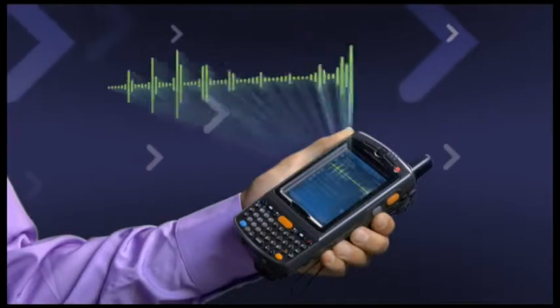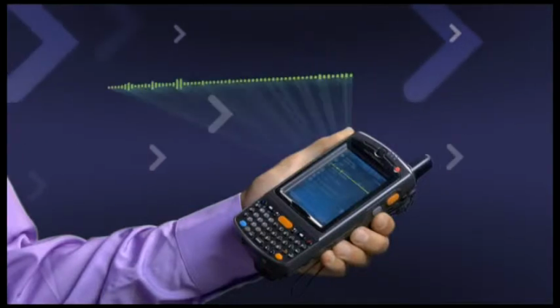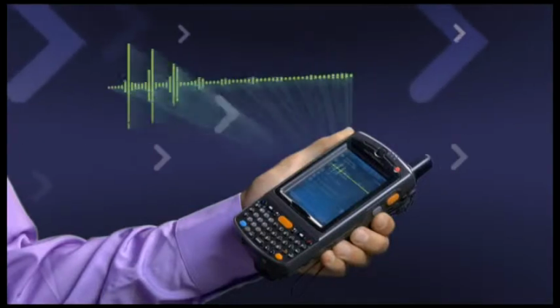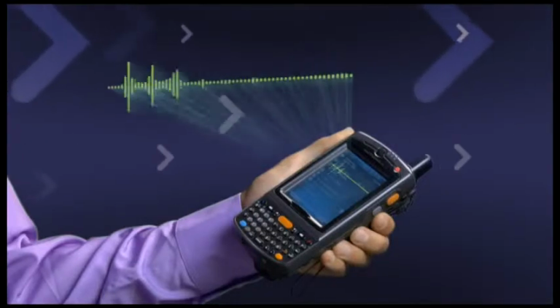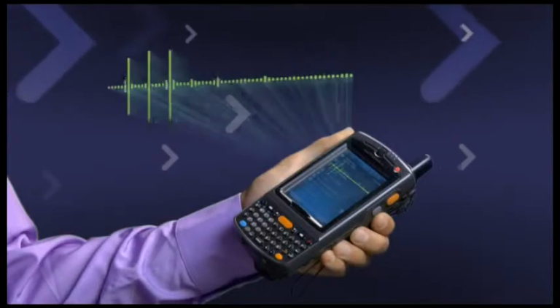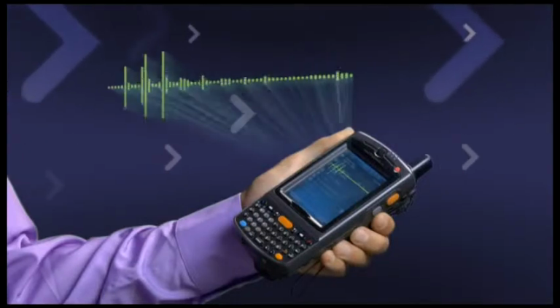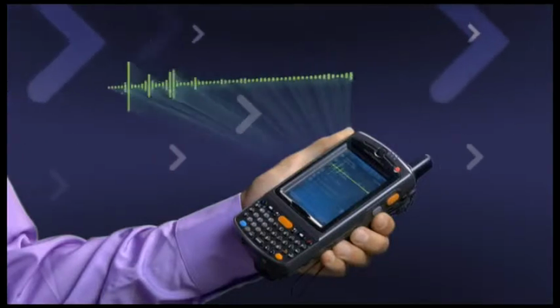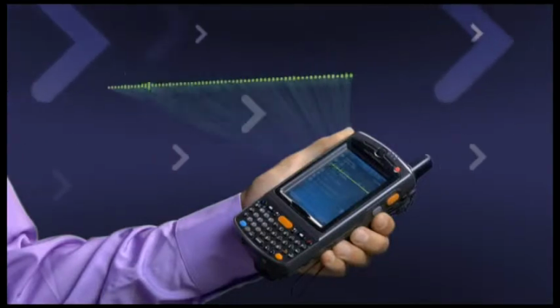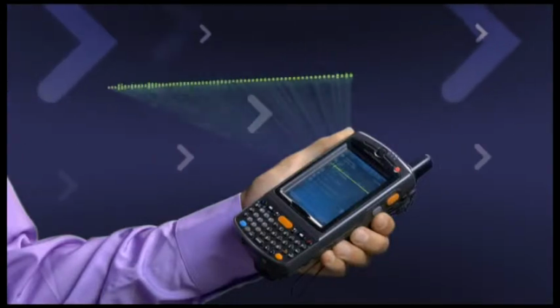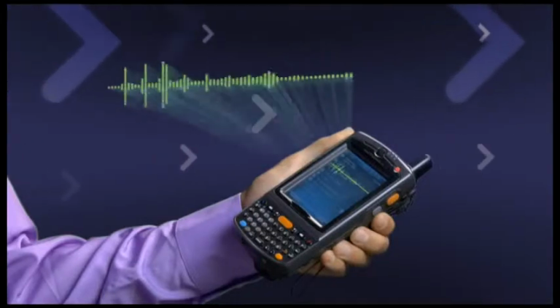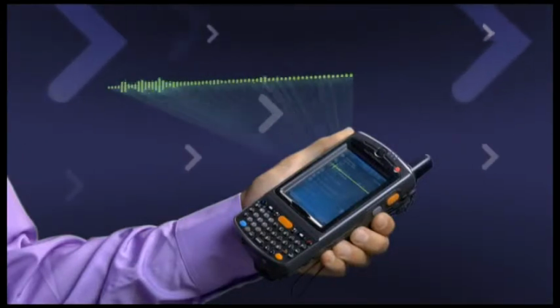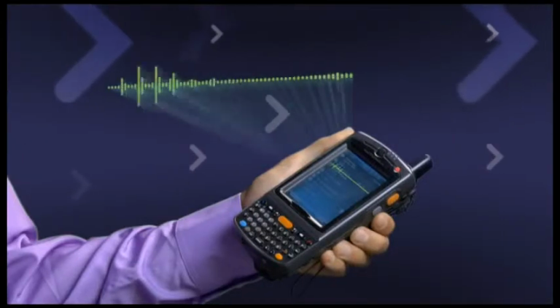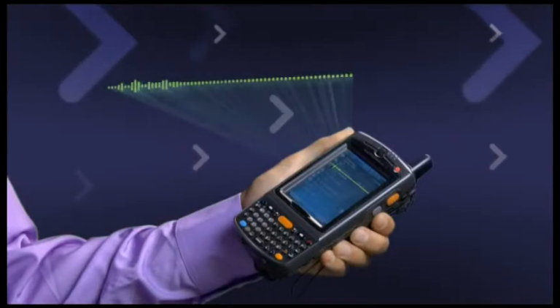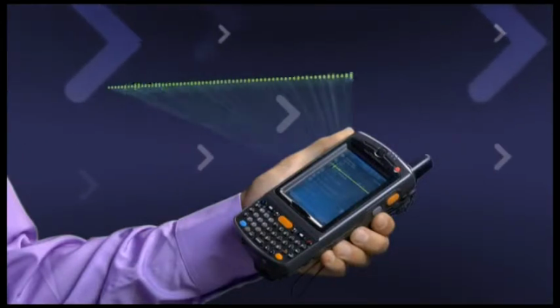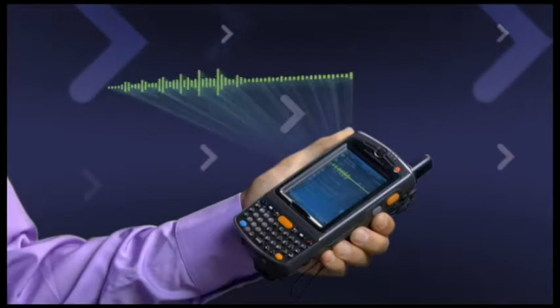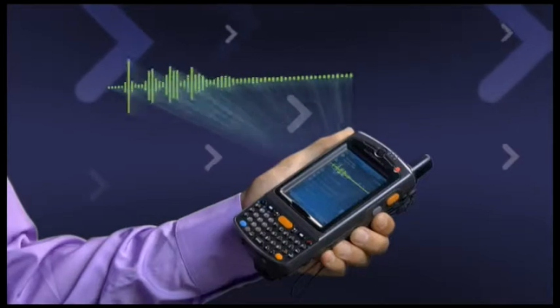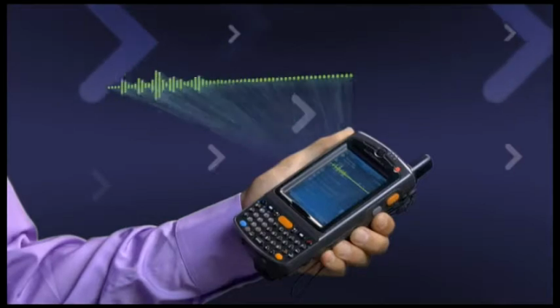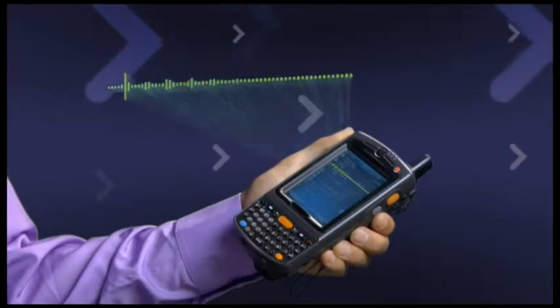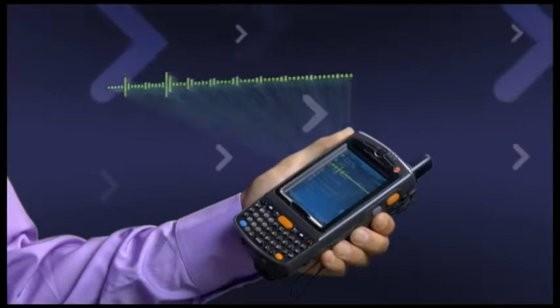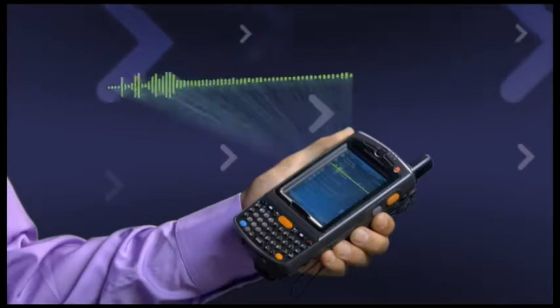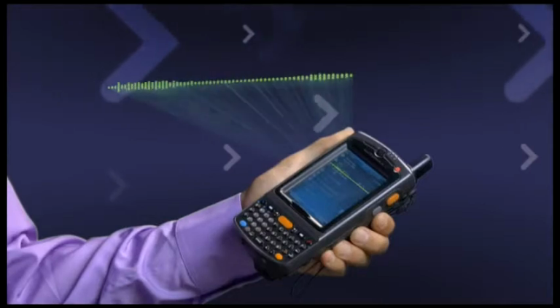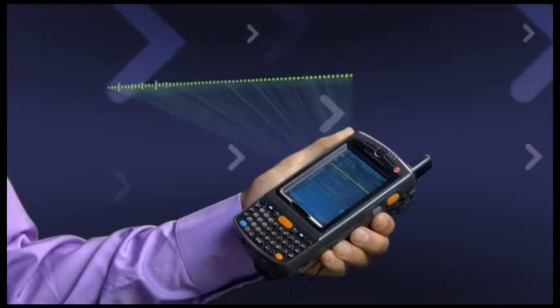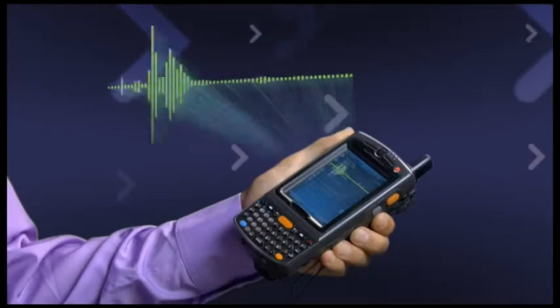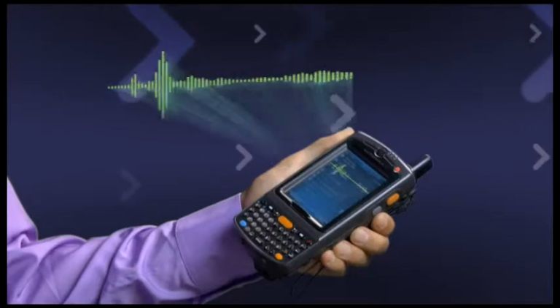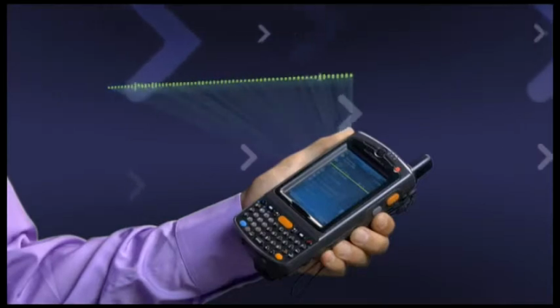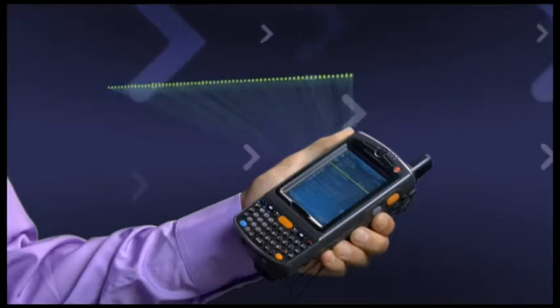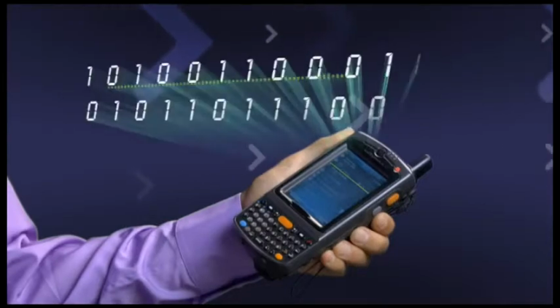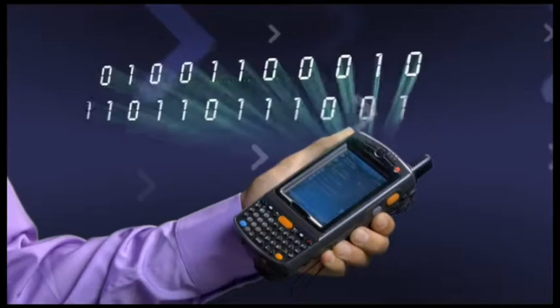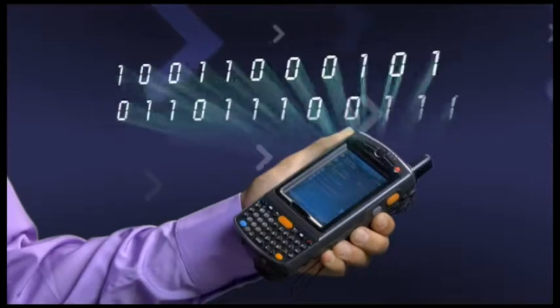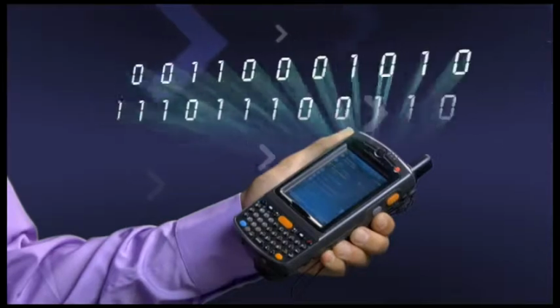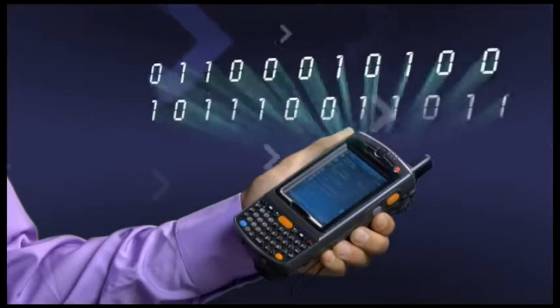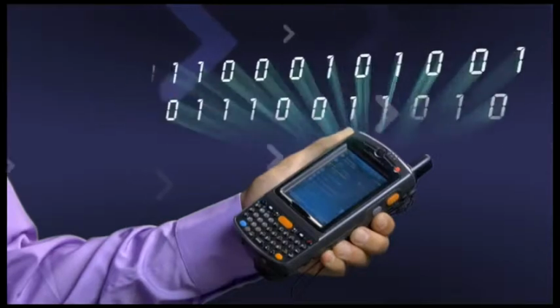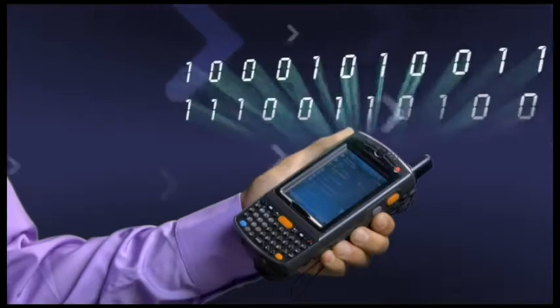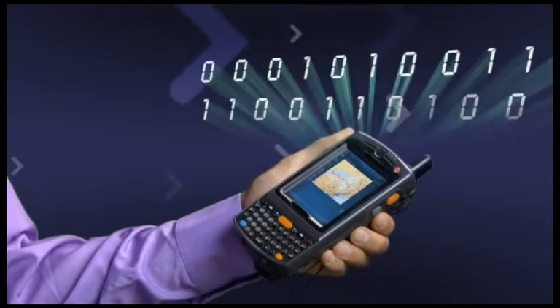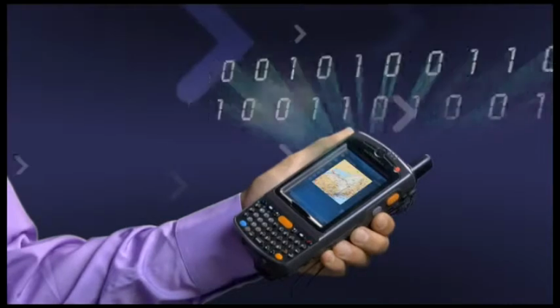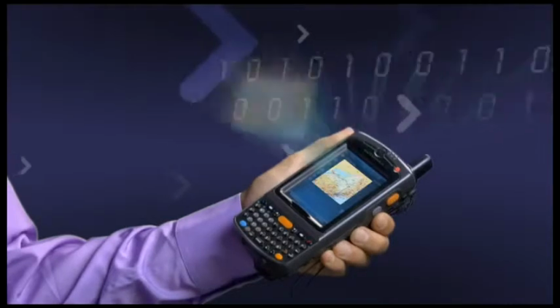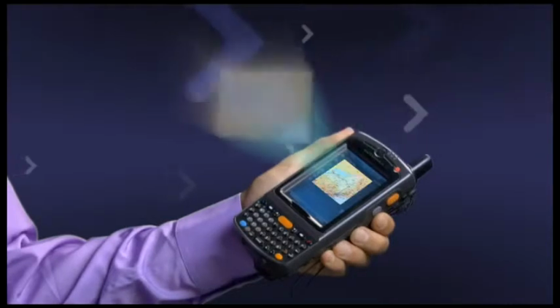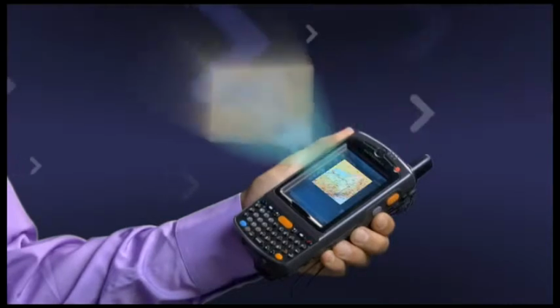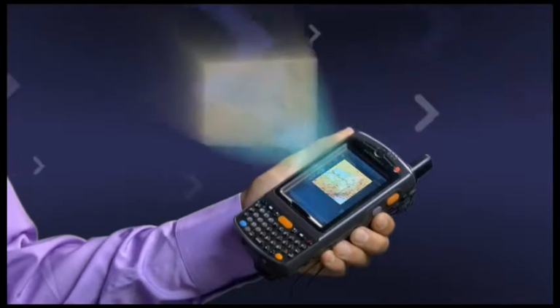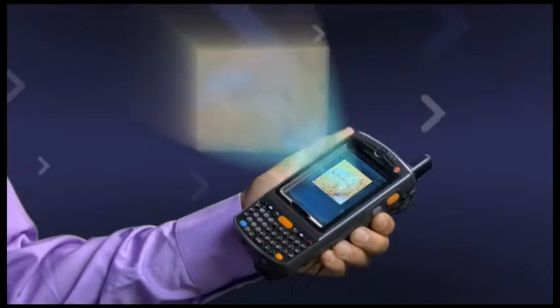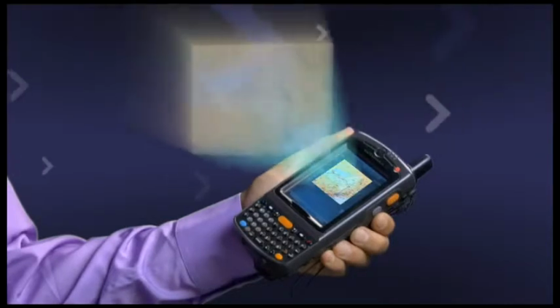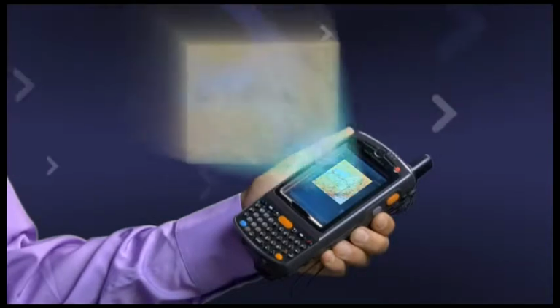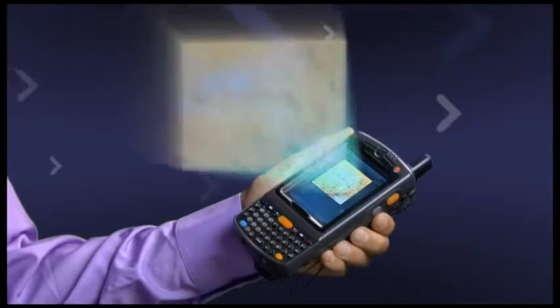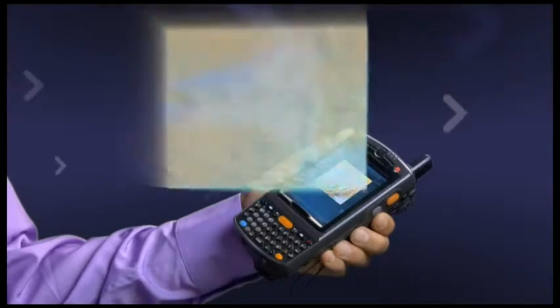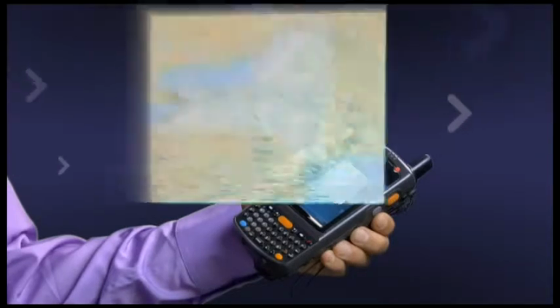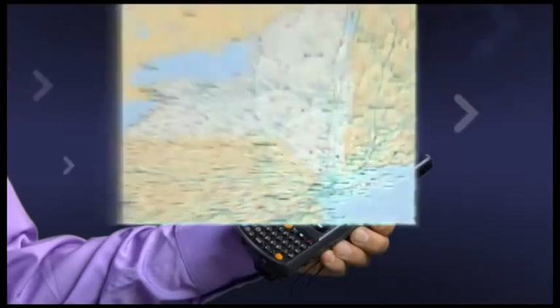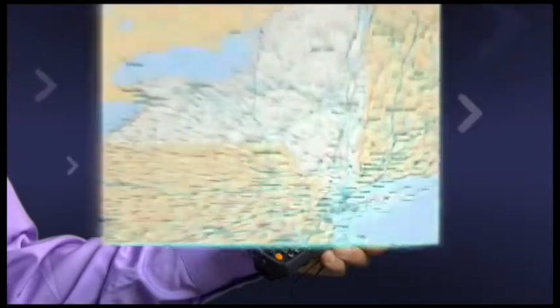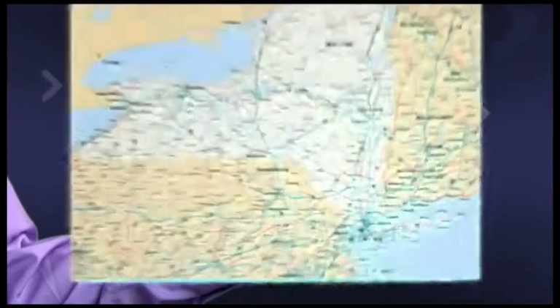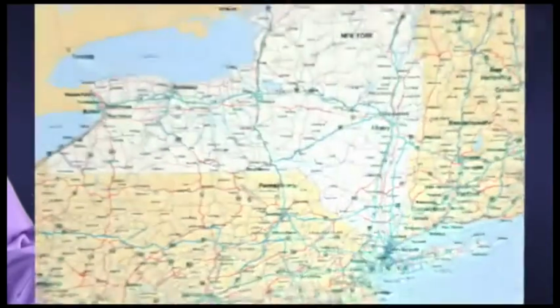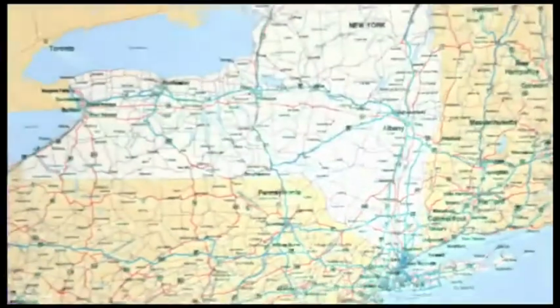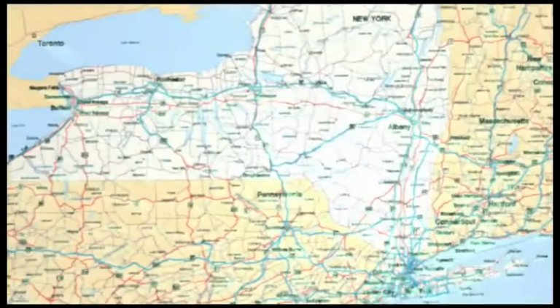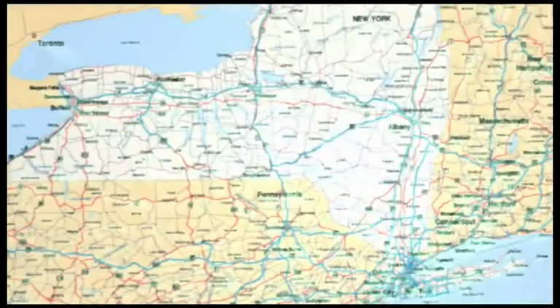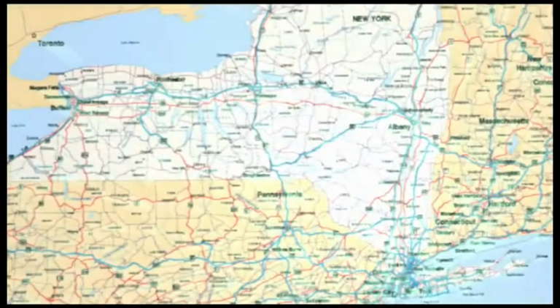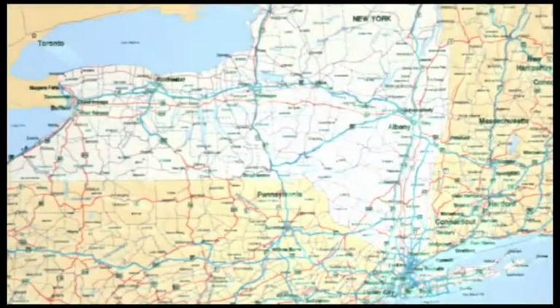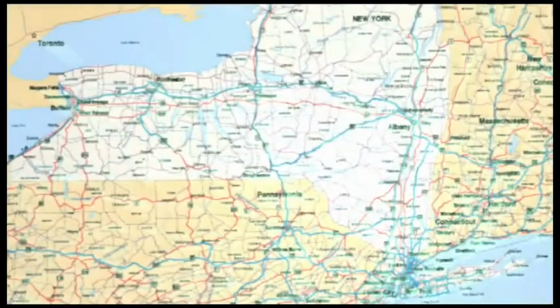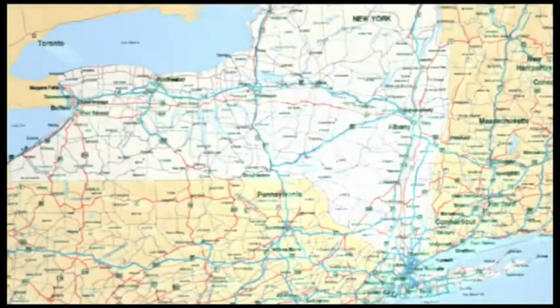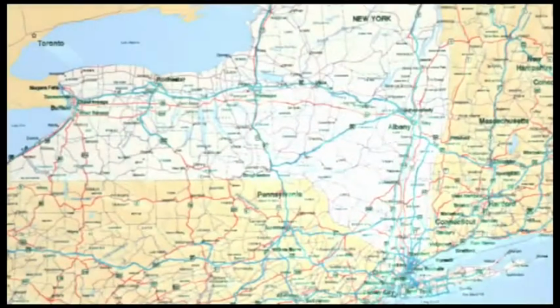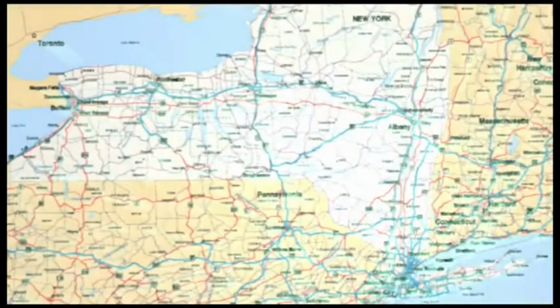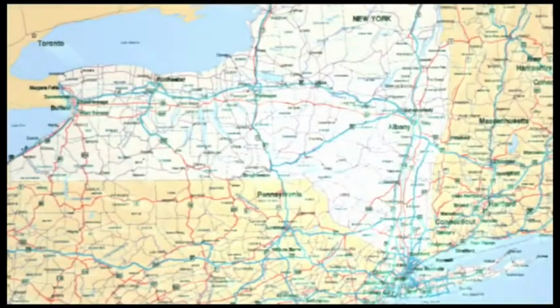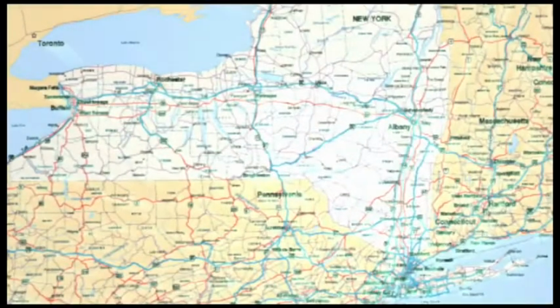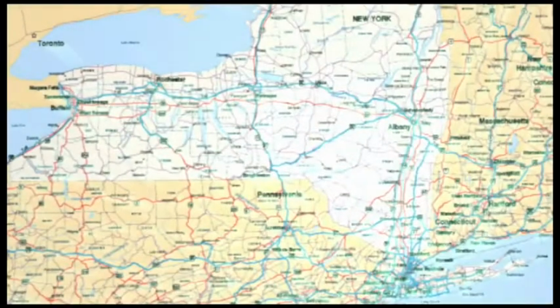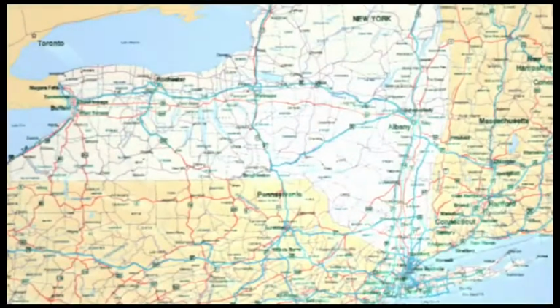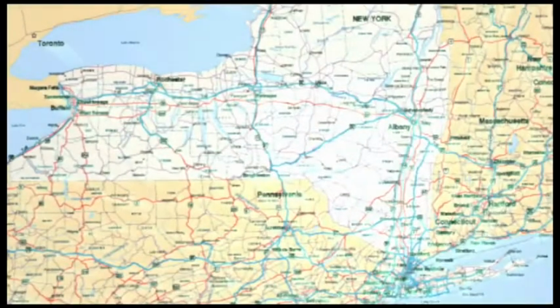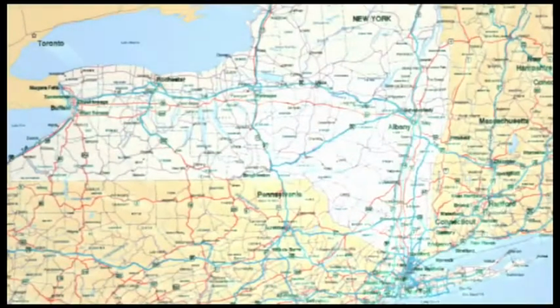HSDPA facilitates simultaneous voice, data, and GPS for enhanced productivity and field service.